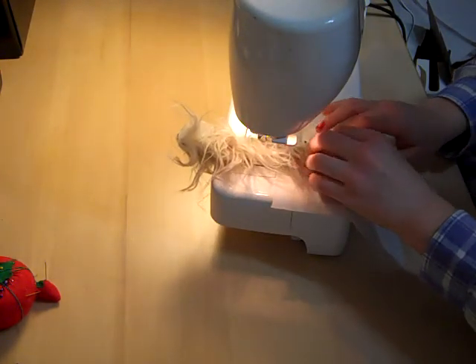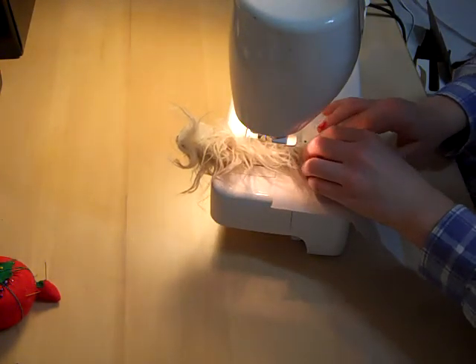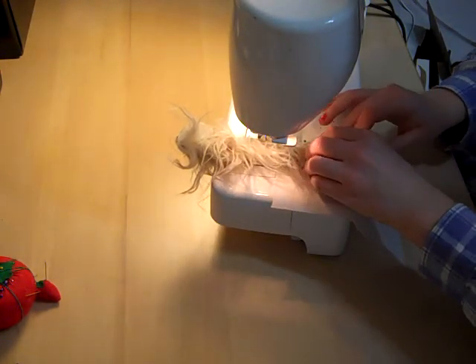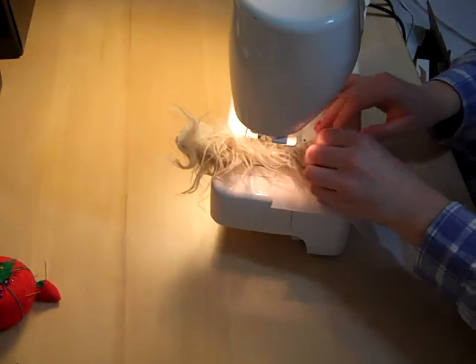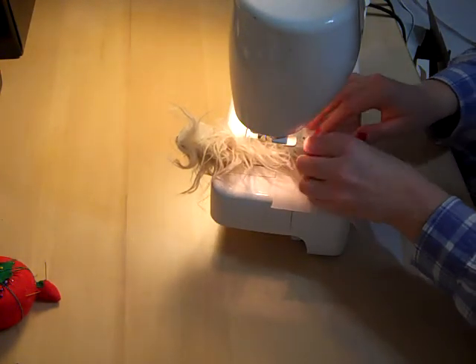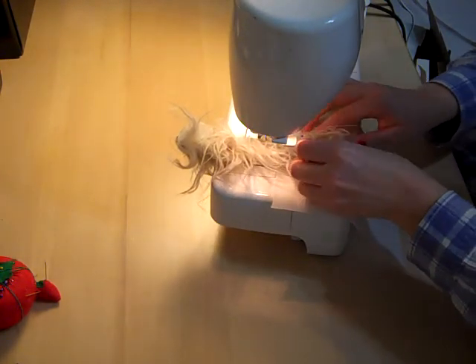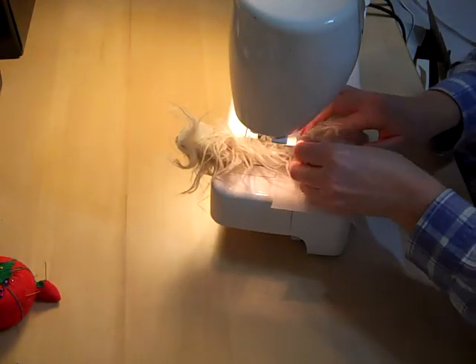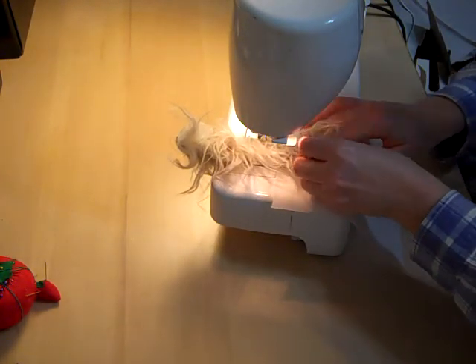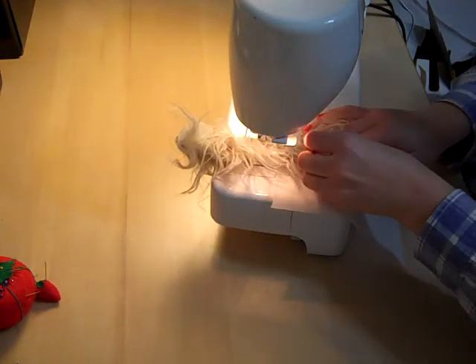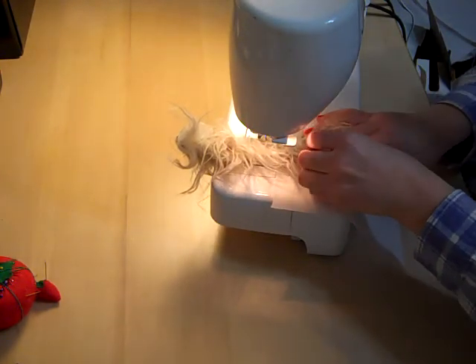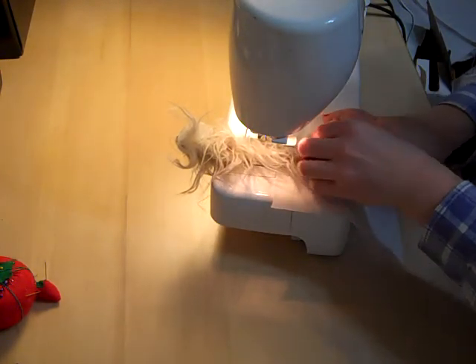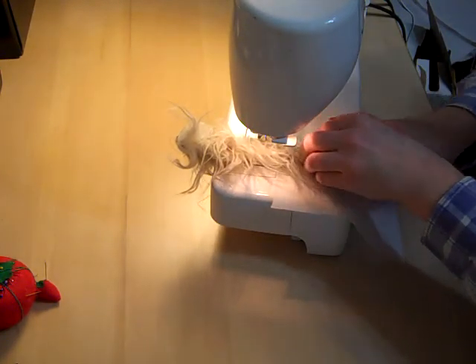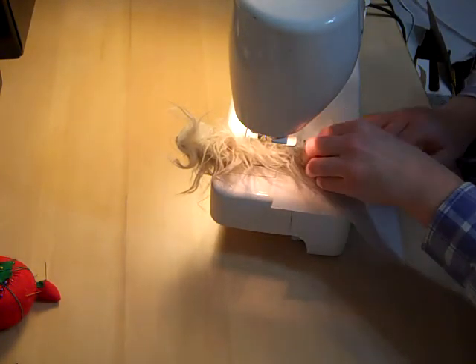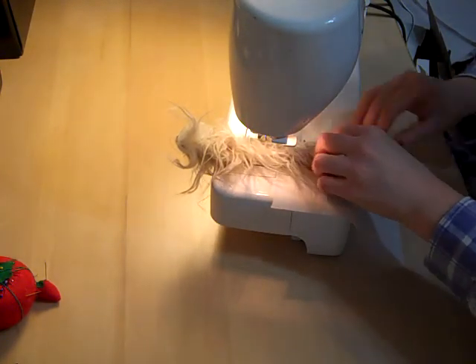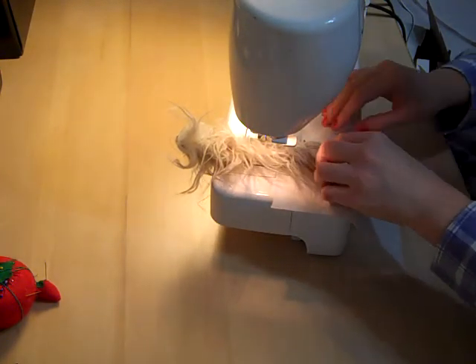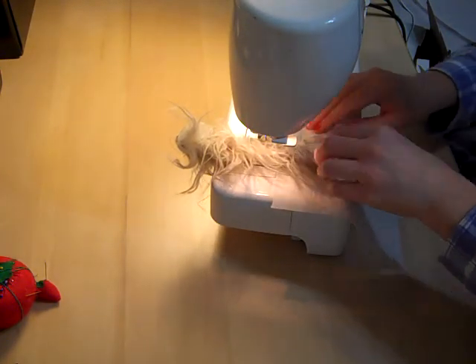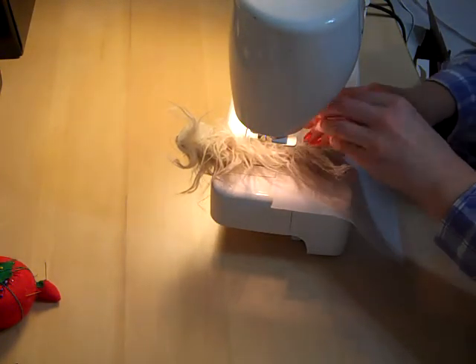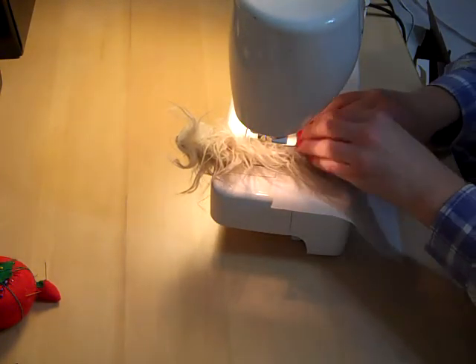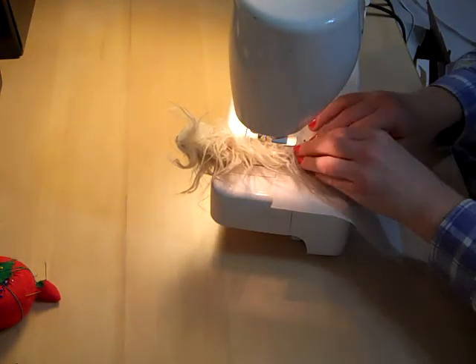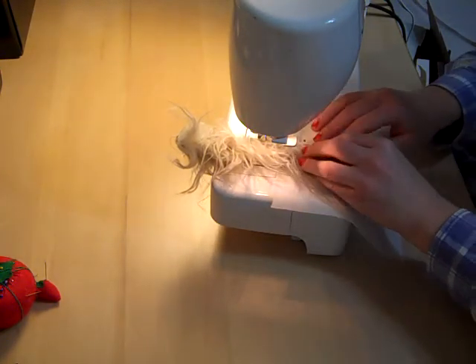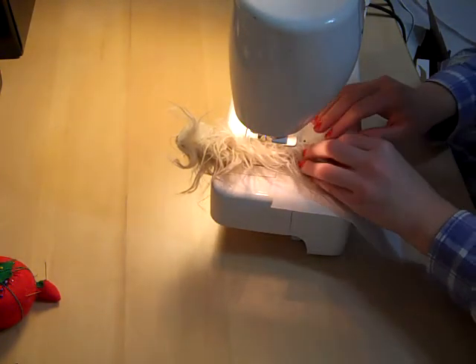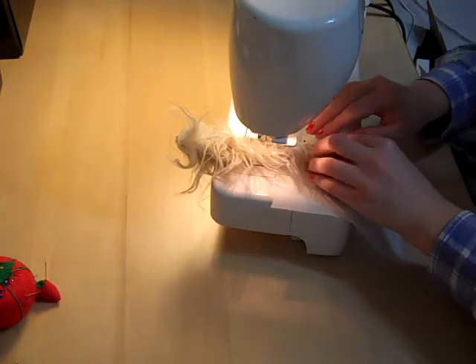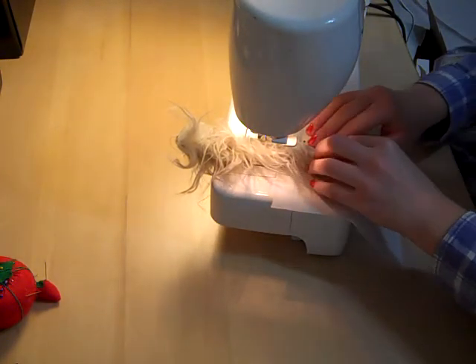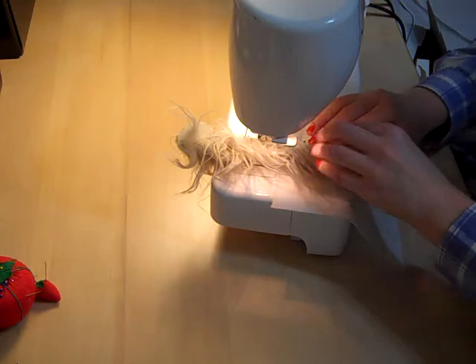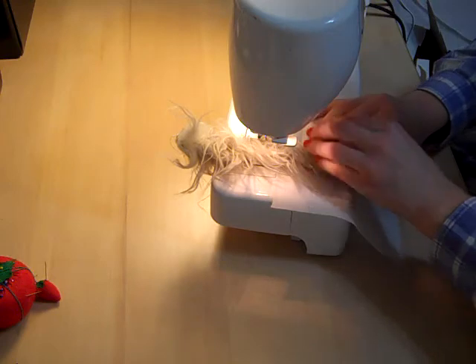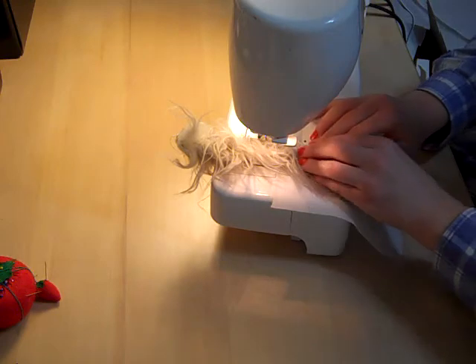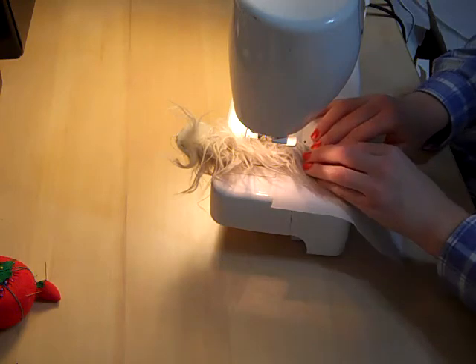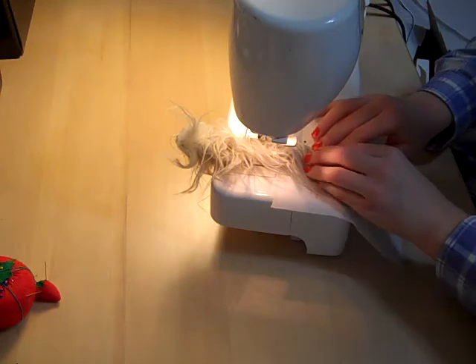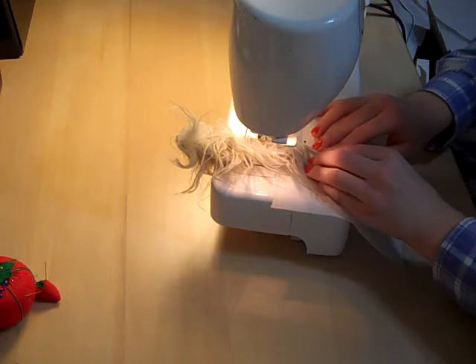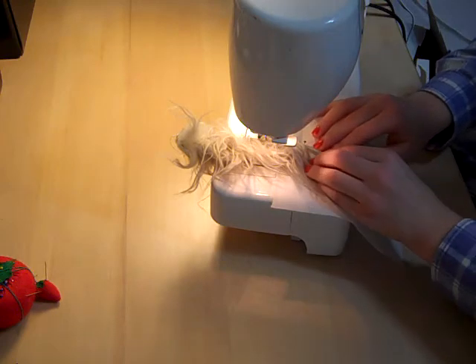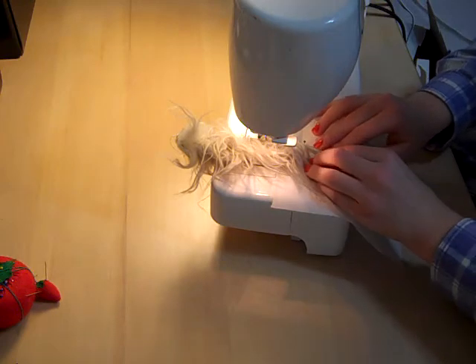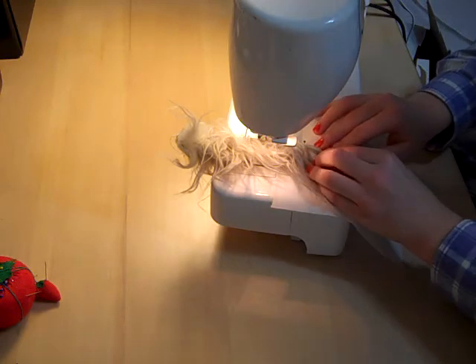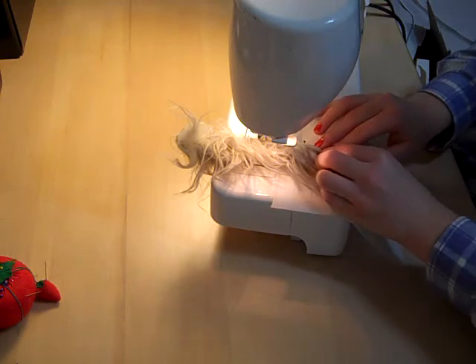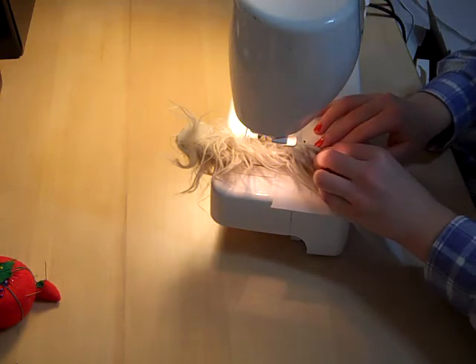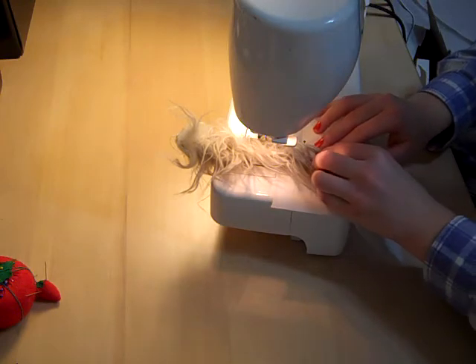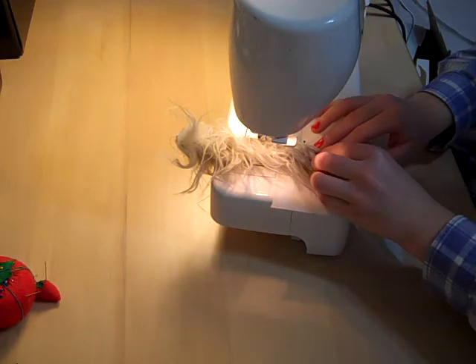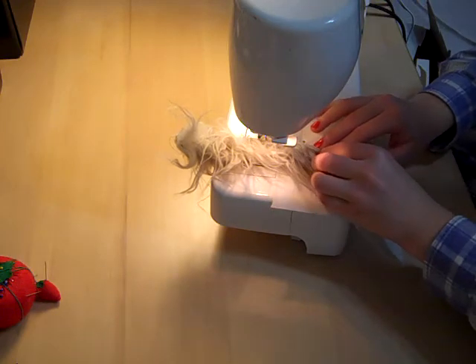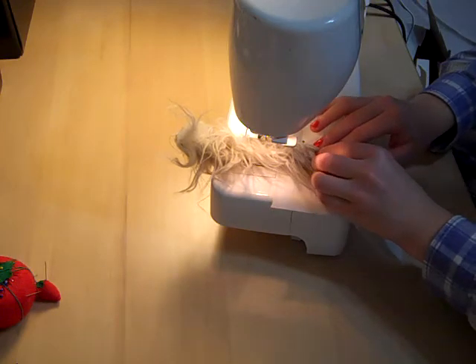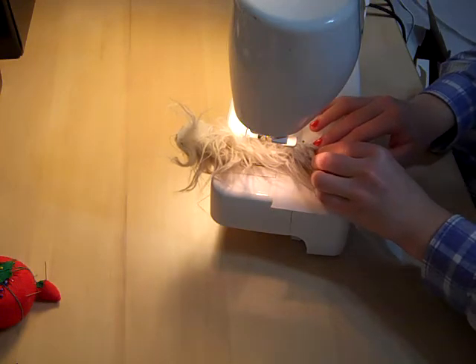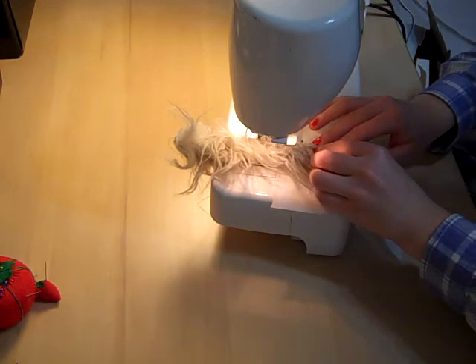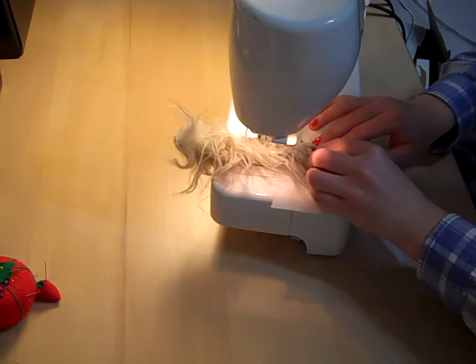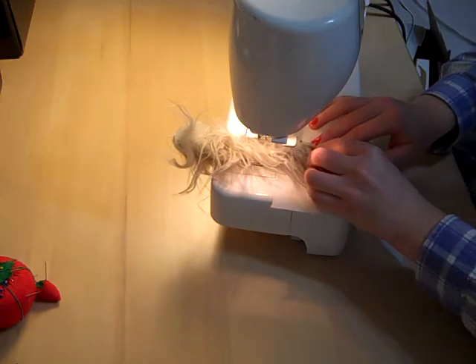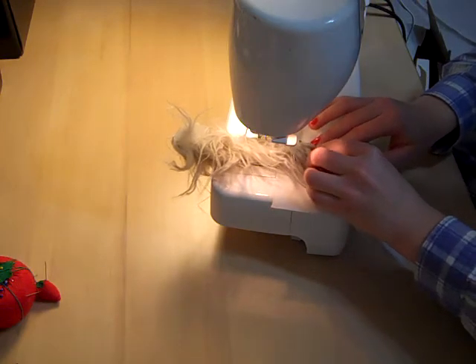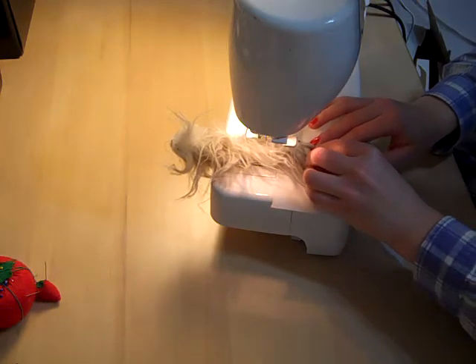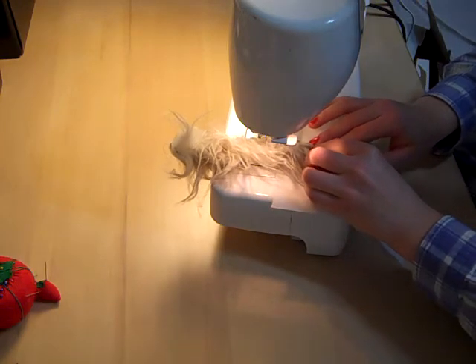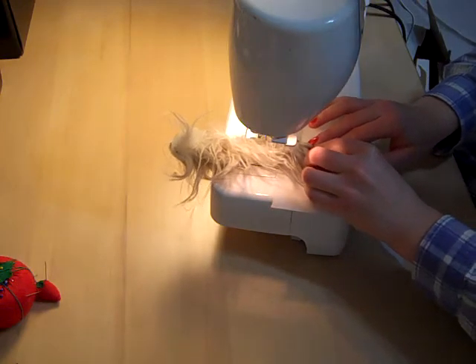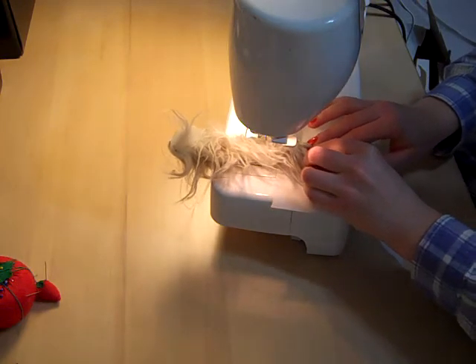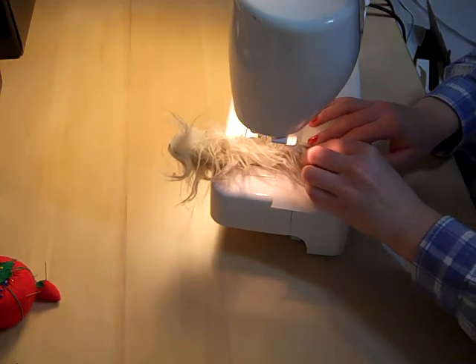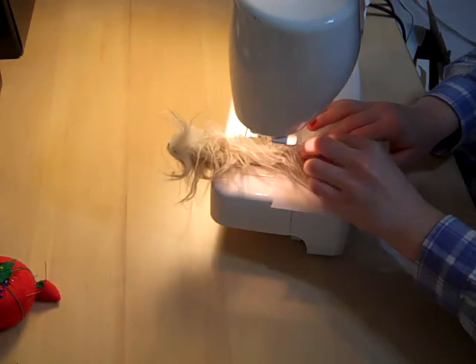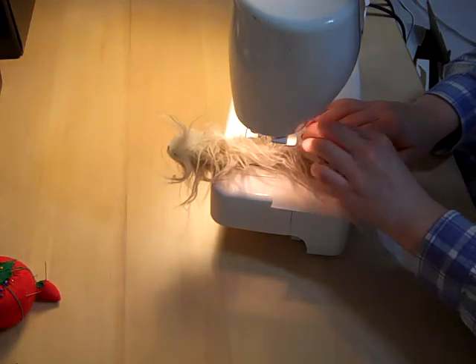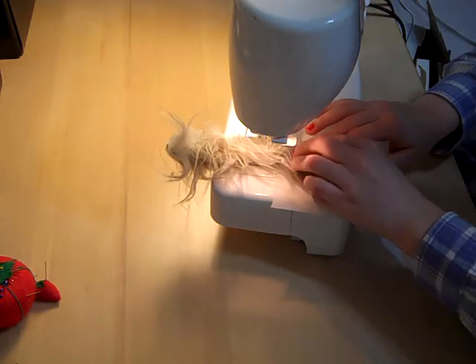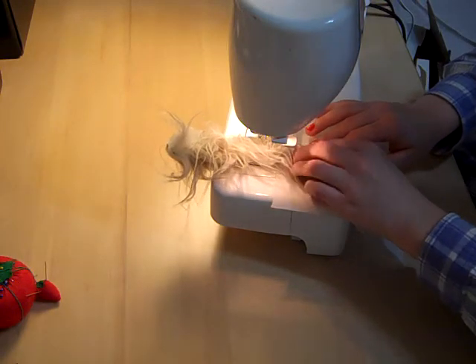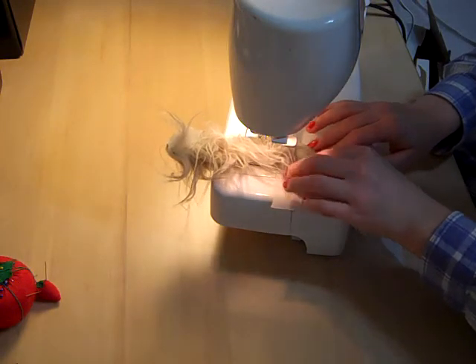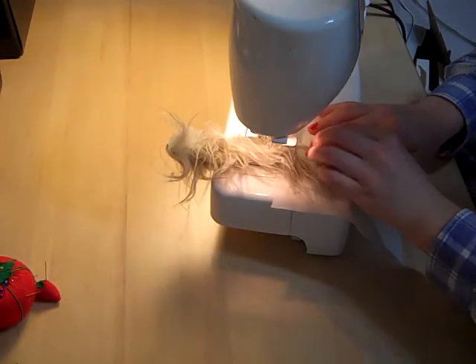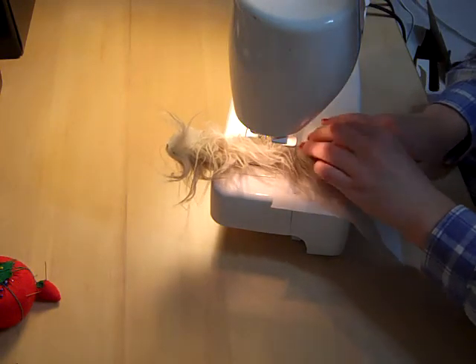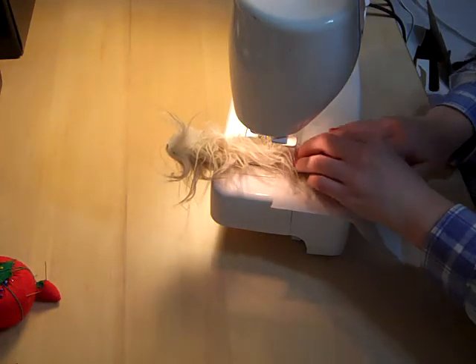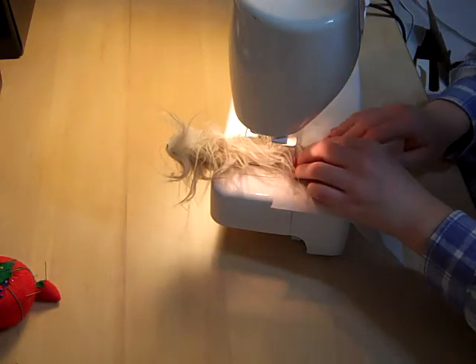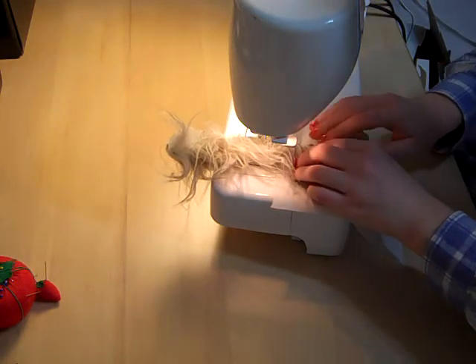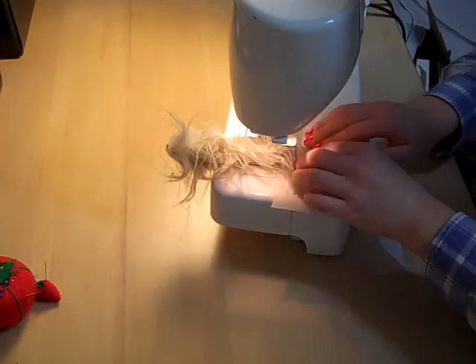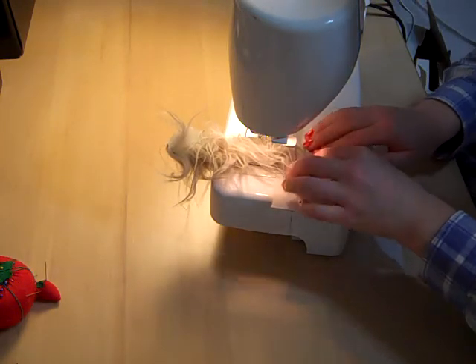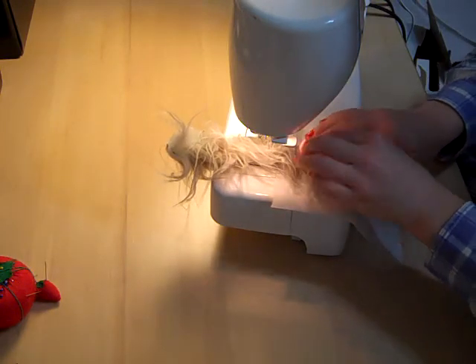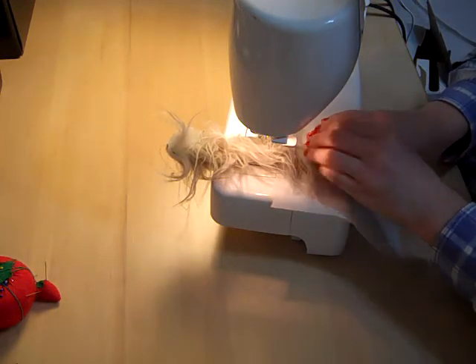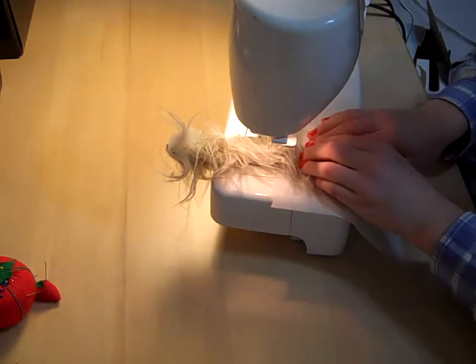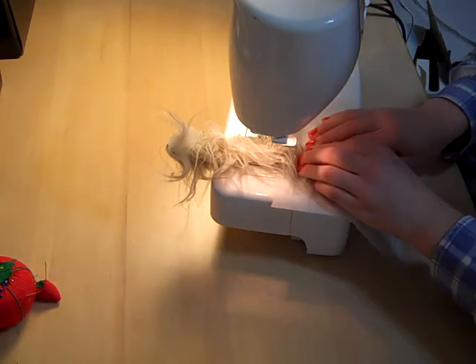Some of the fur is catching in the stitches, as I presumed it might, but for the sake of television, this is fast.